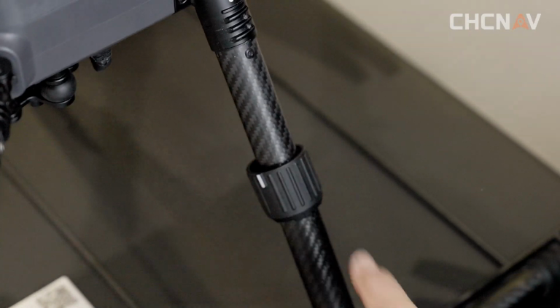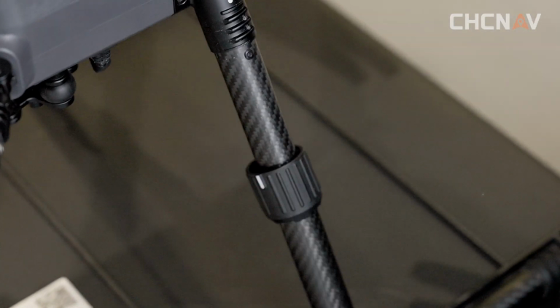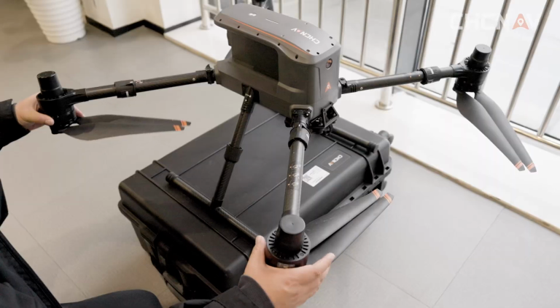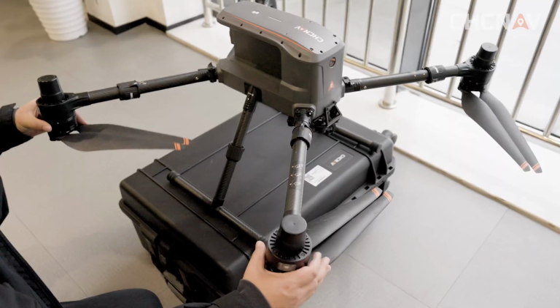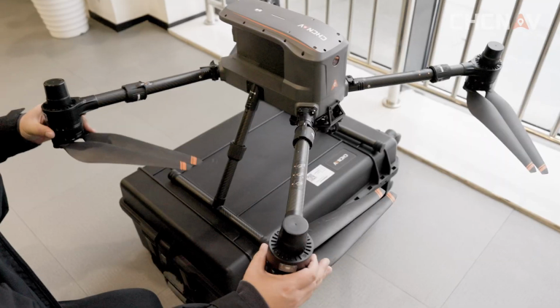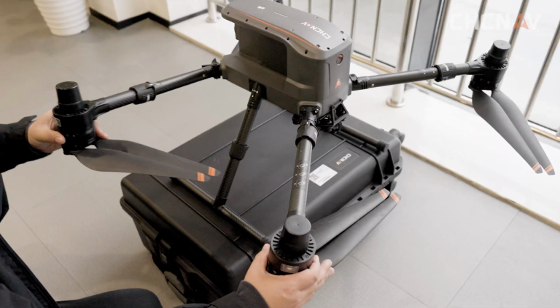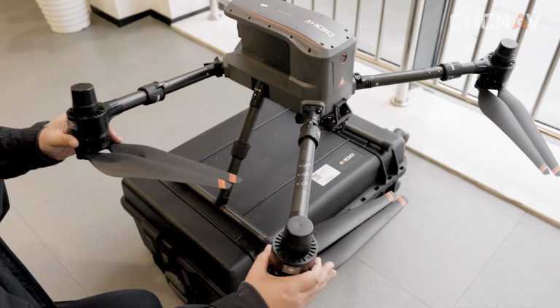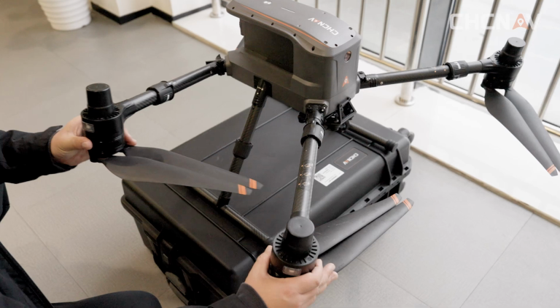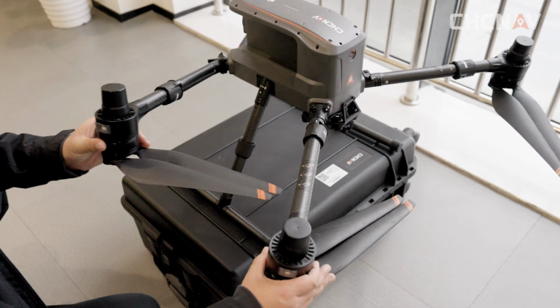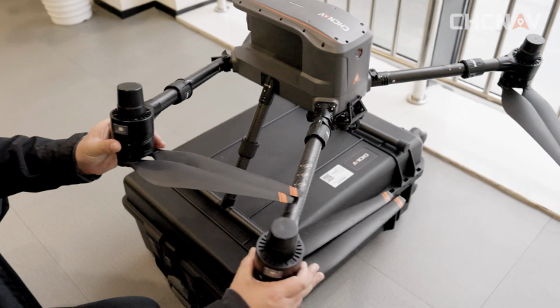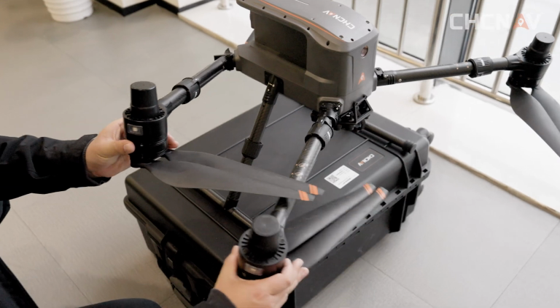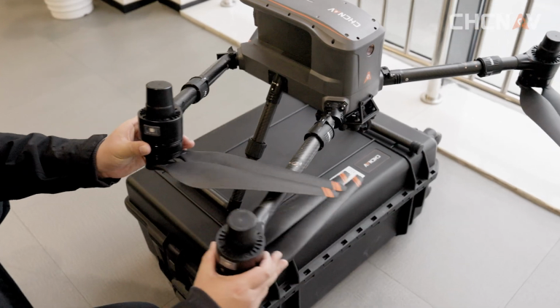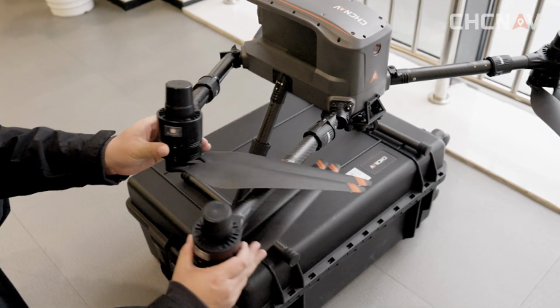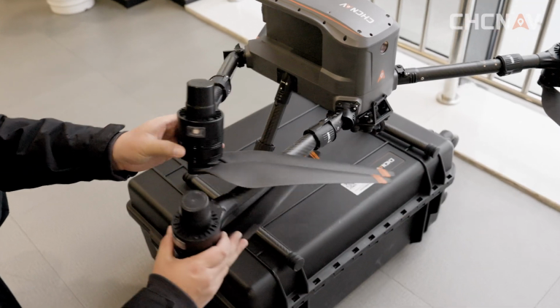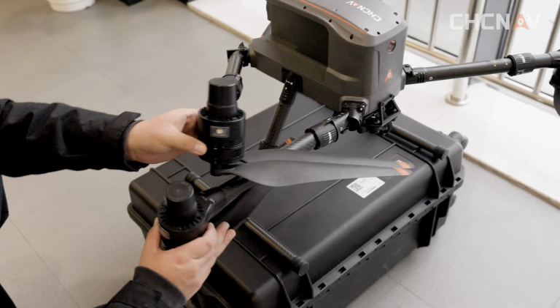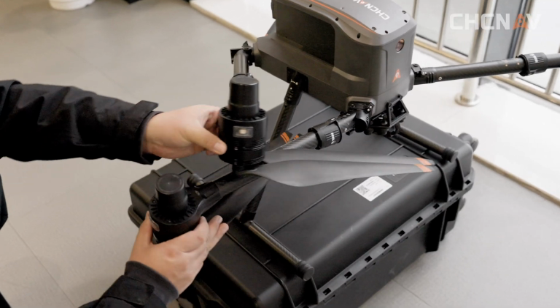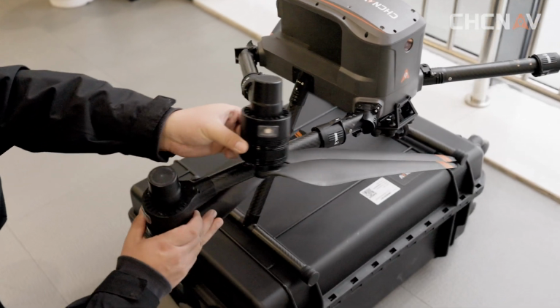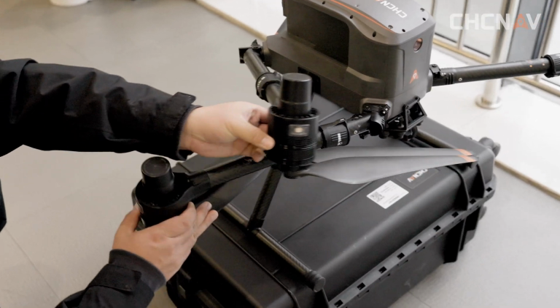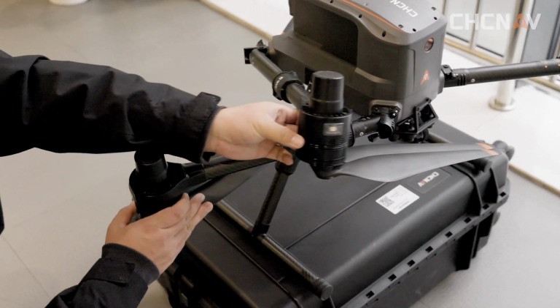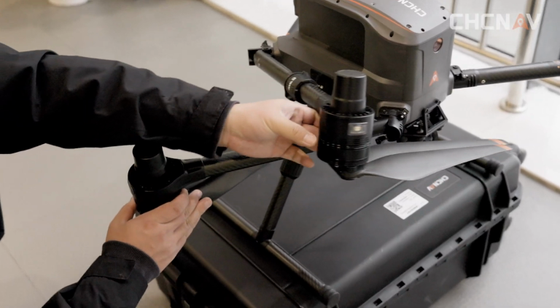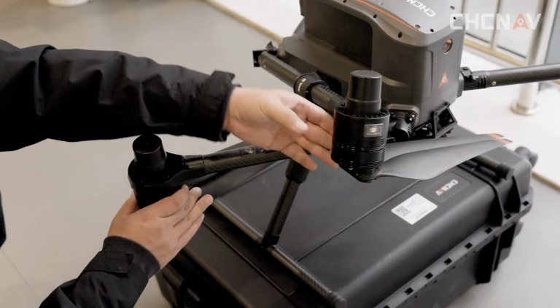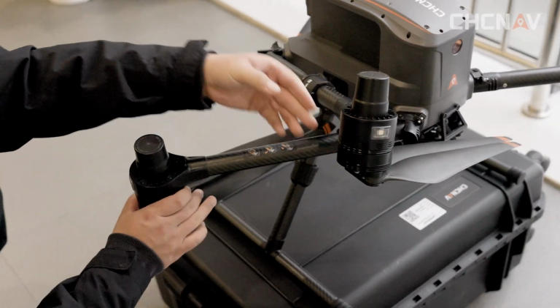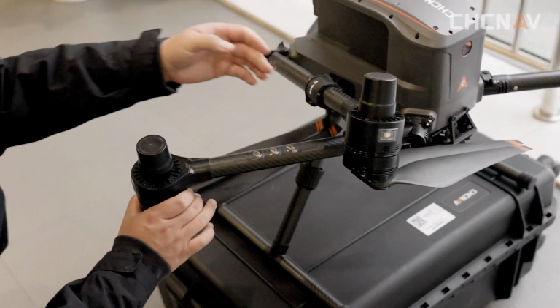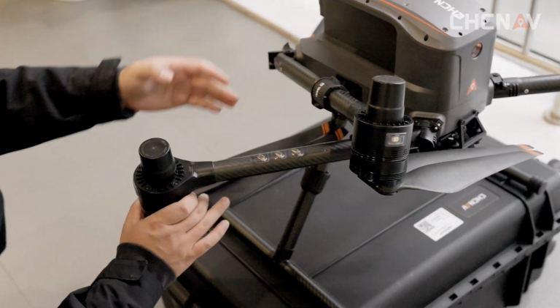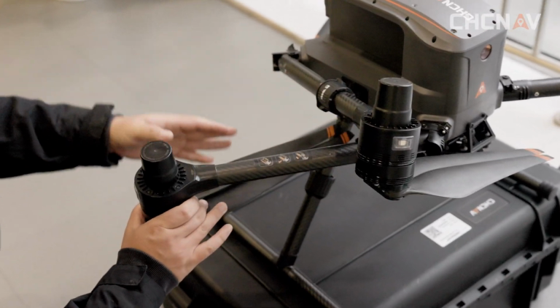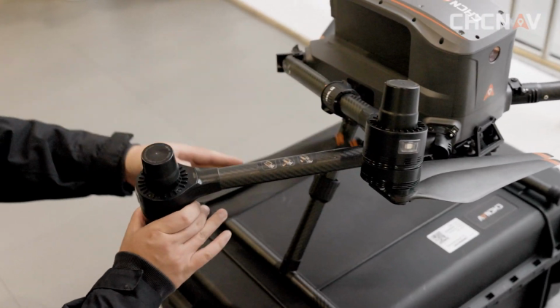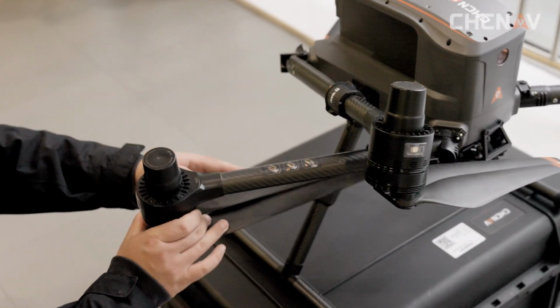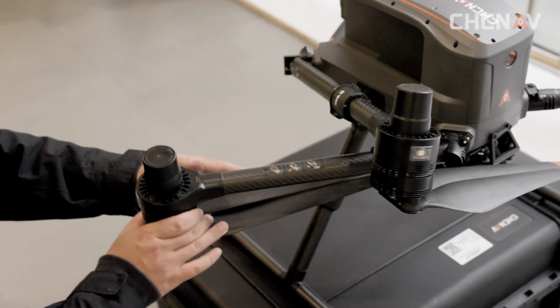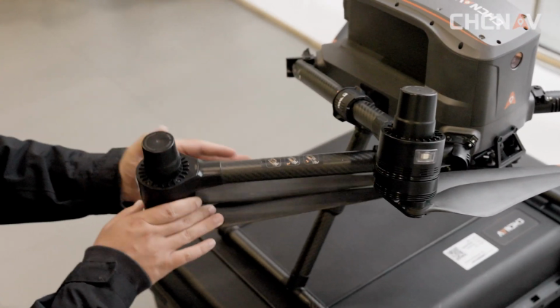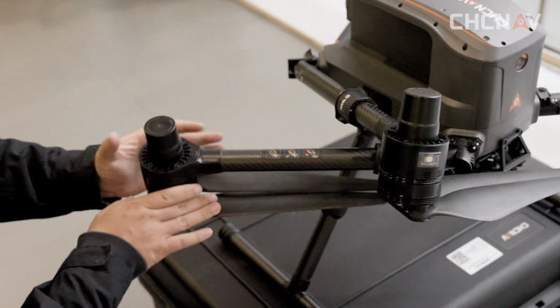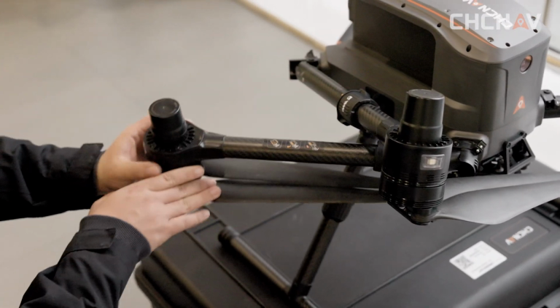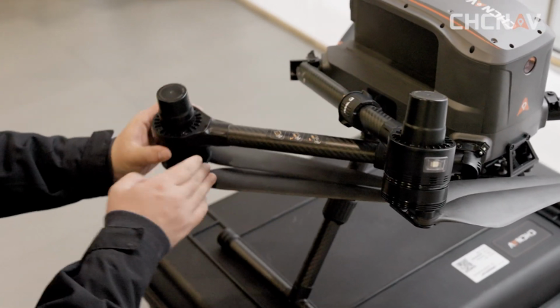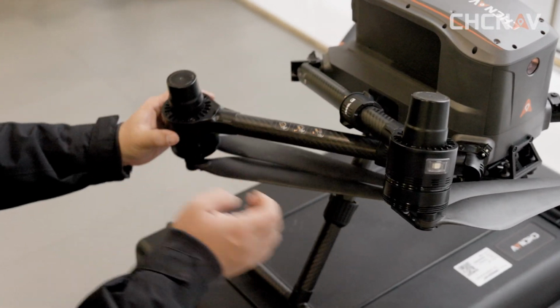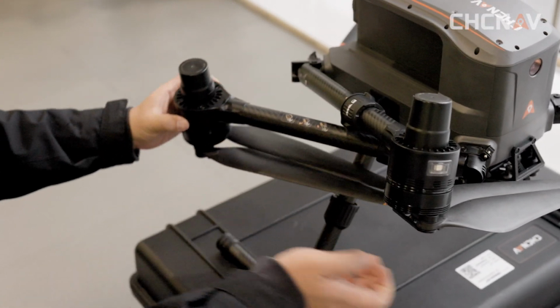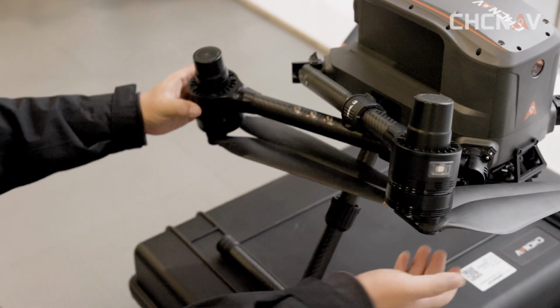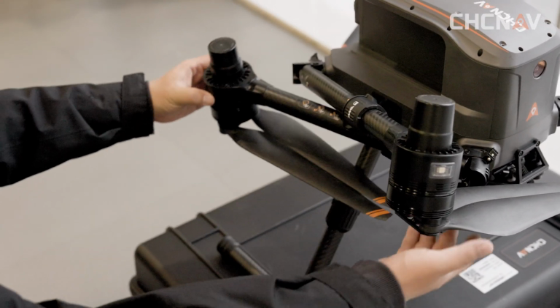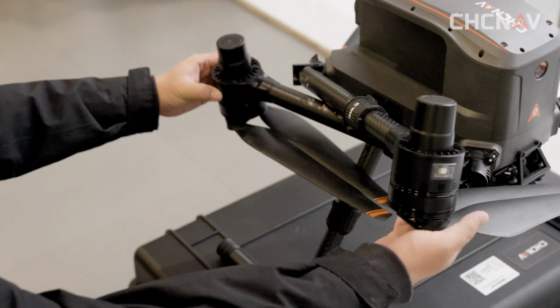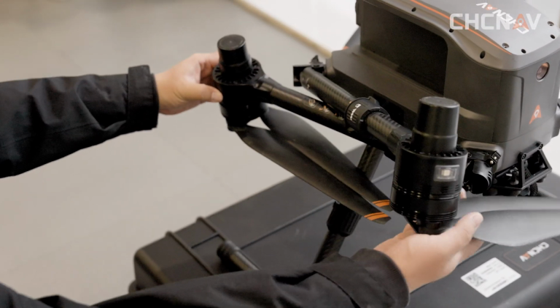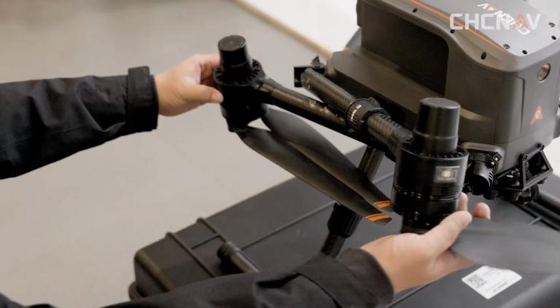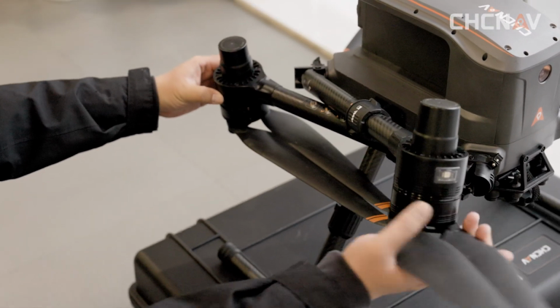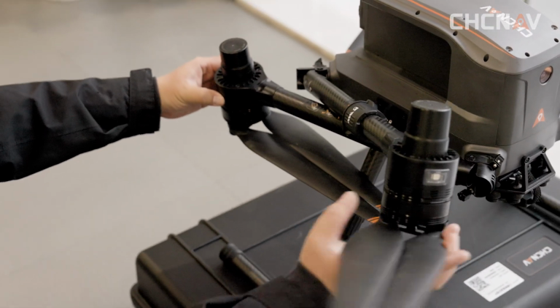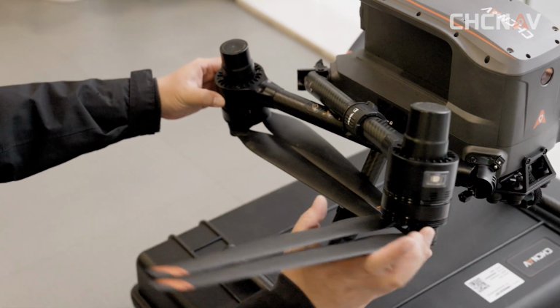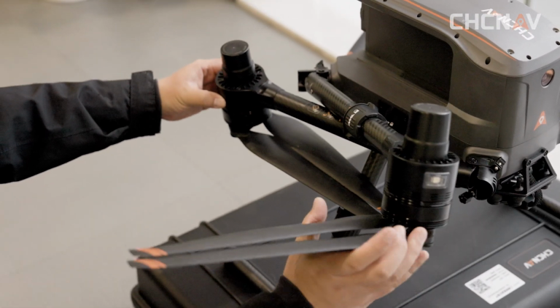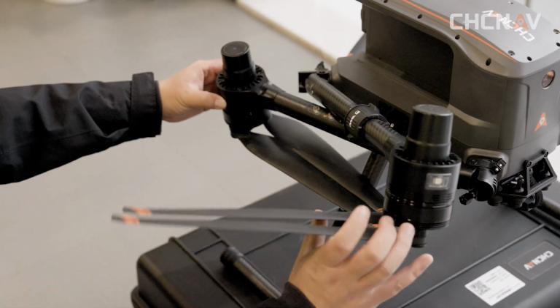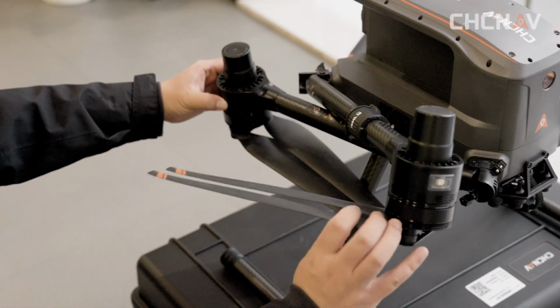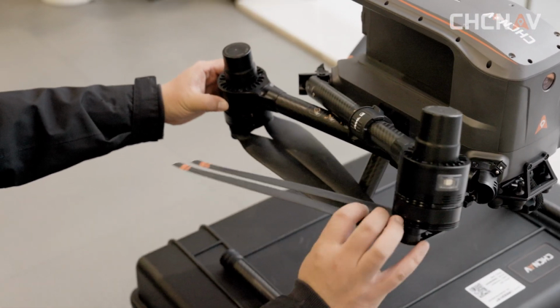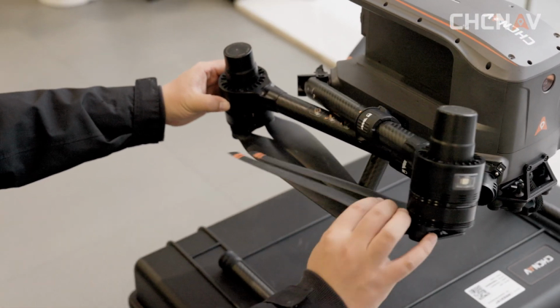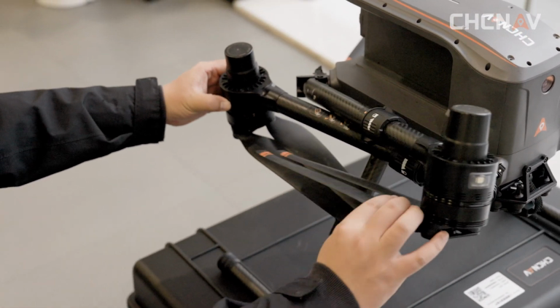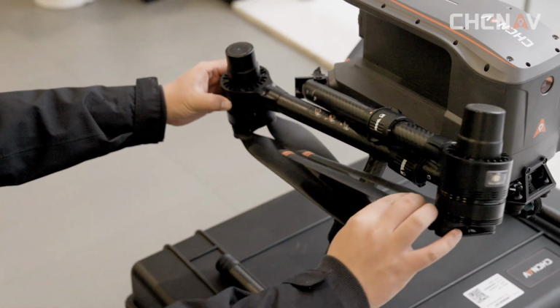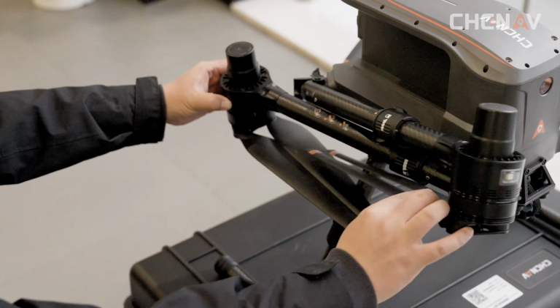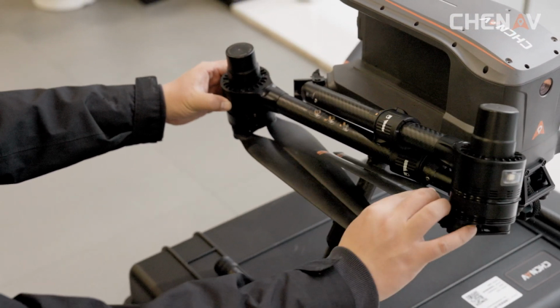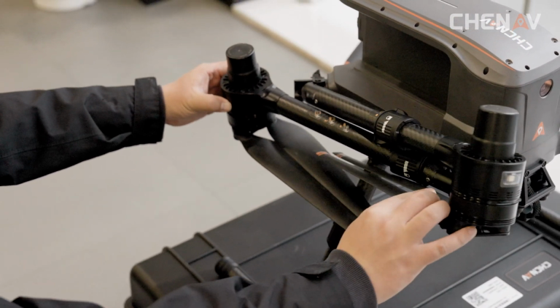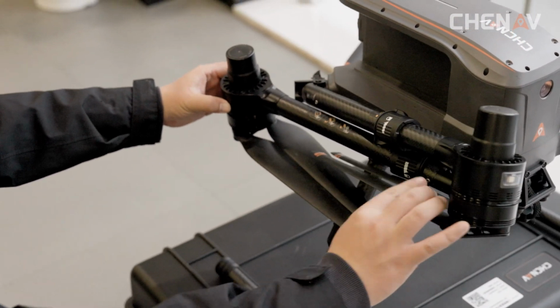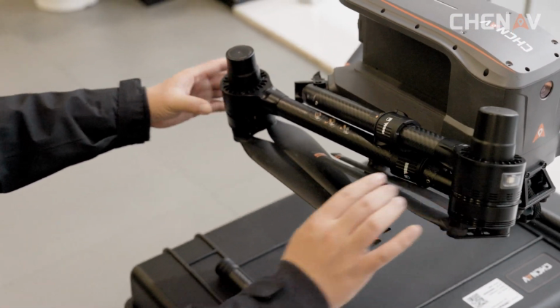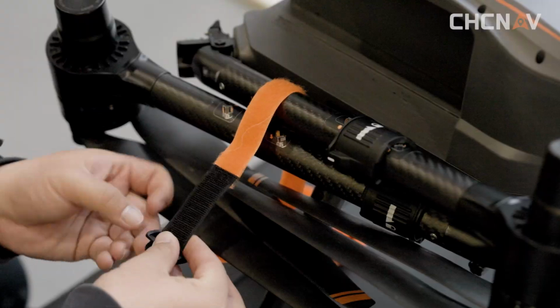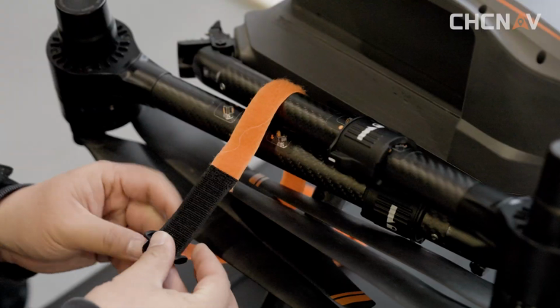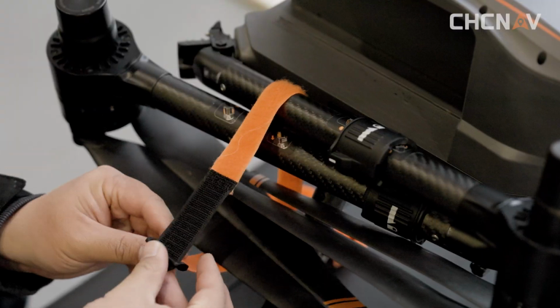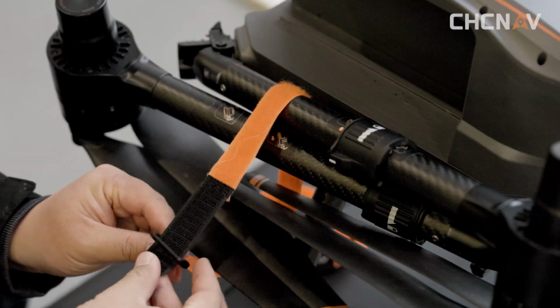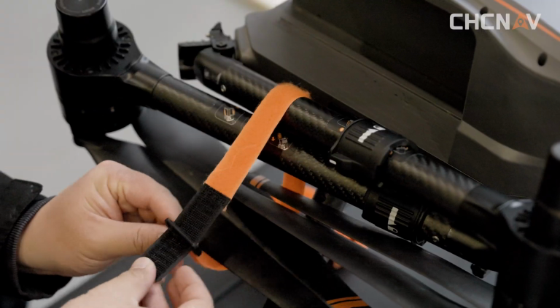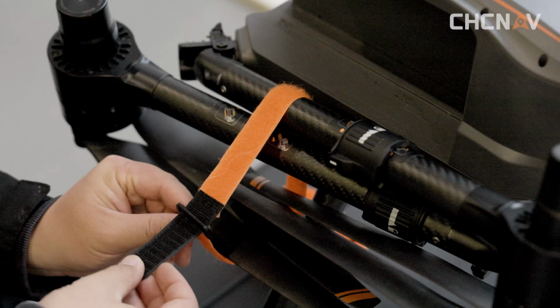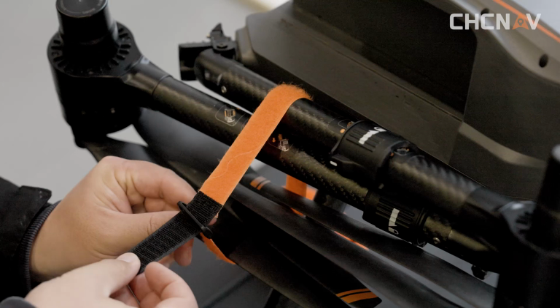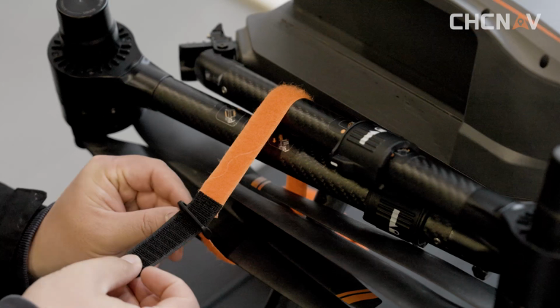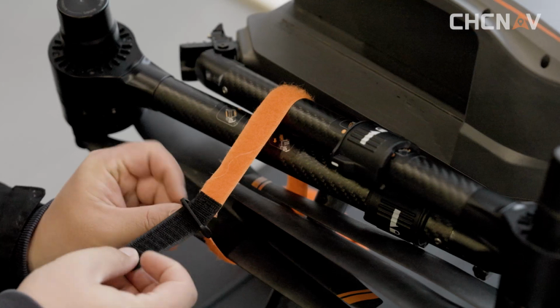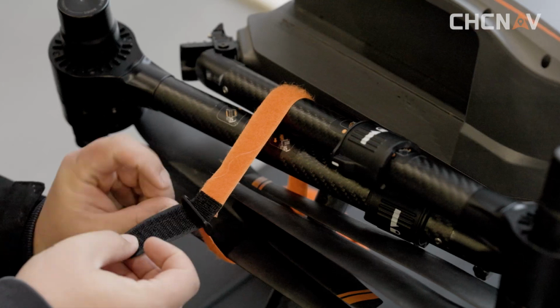Fold the rear arm first, then fold the front arm. Fasten the straps.